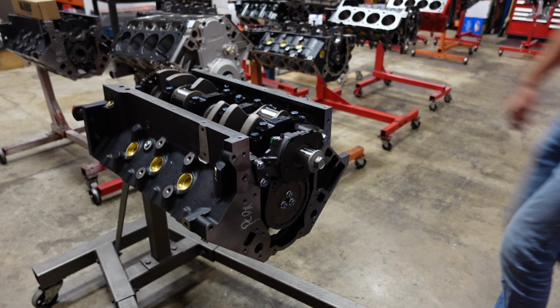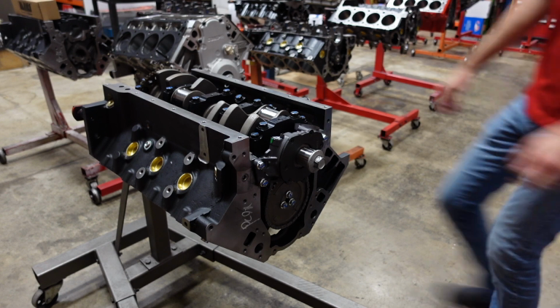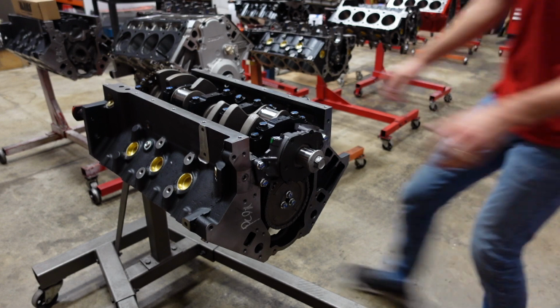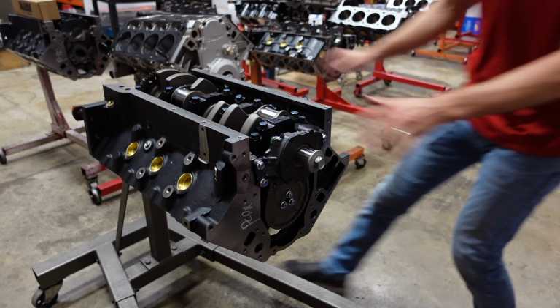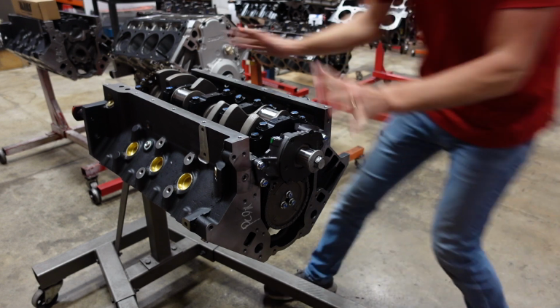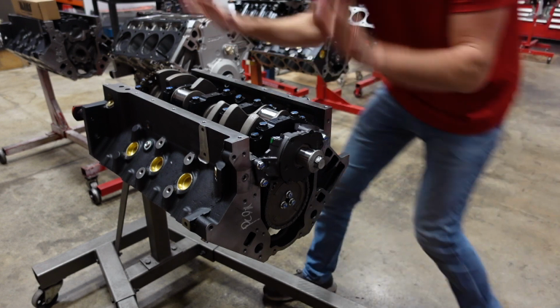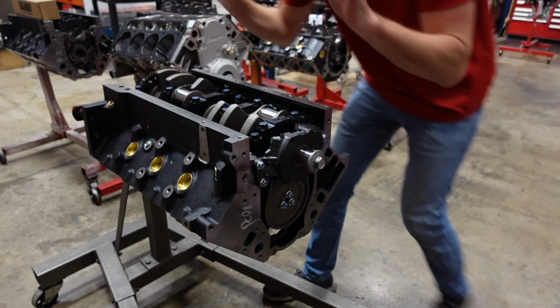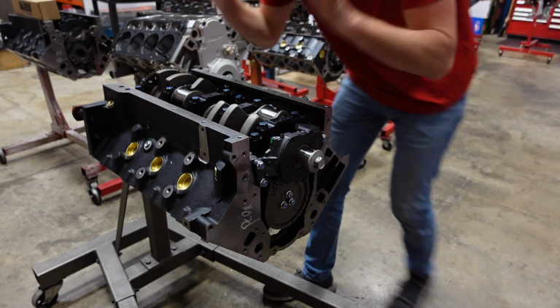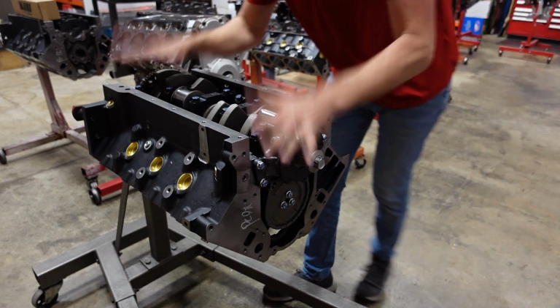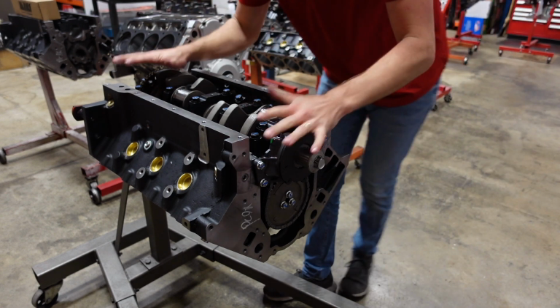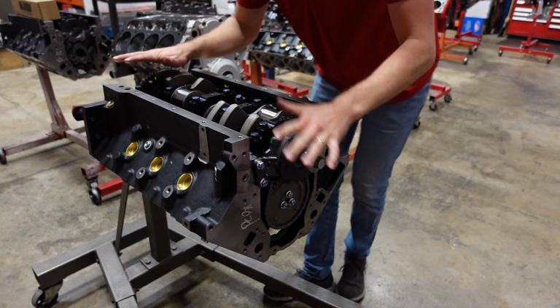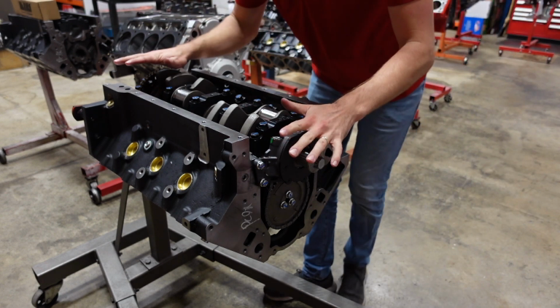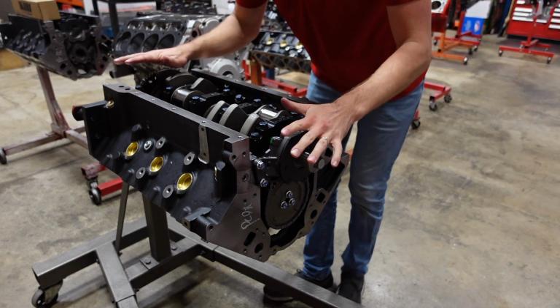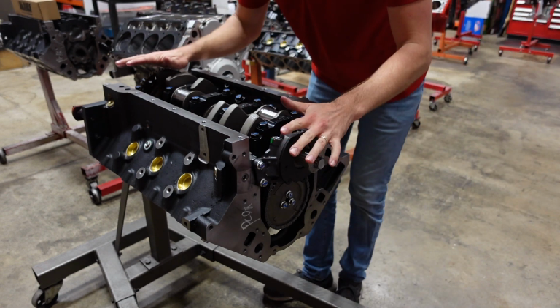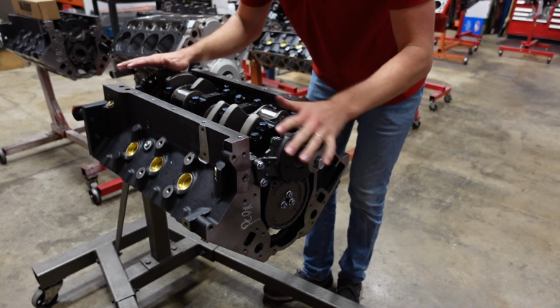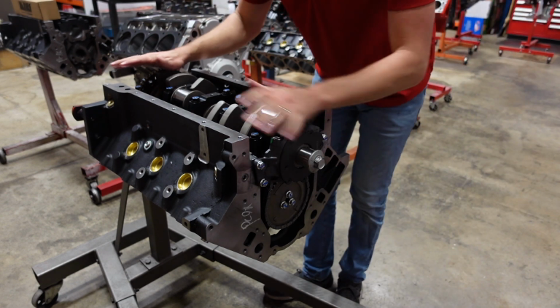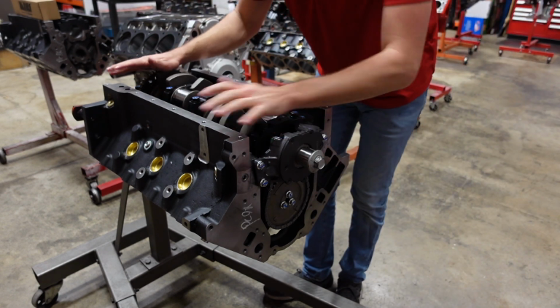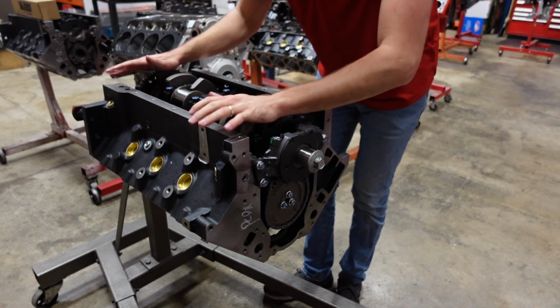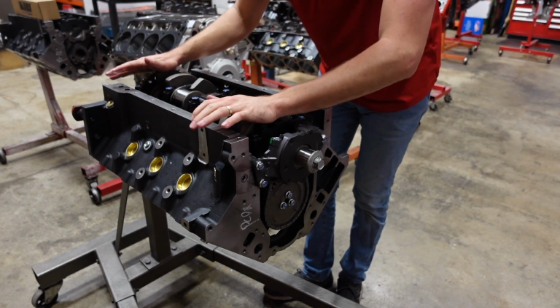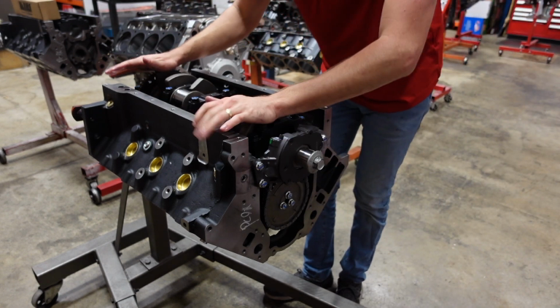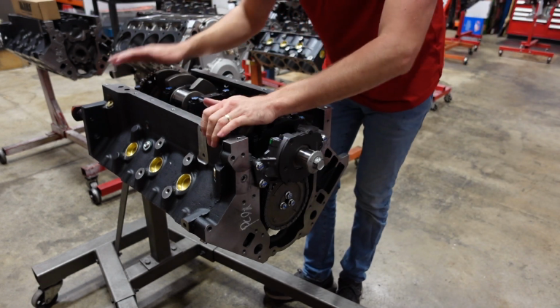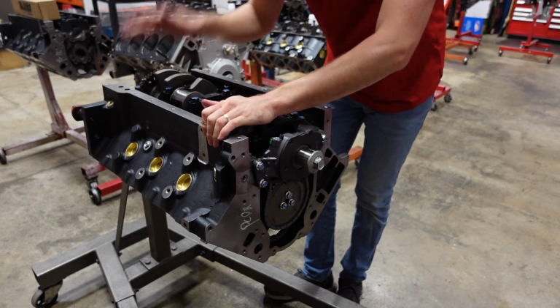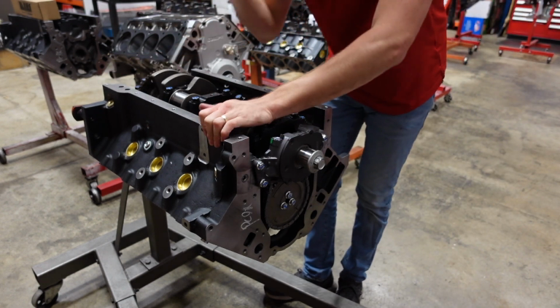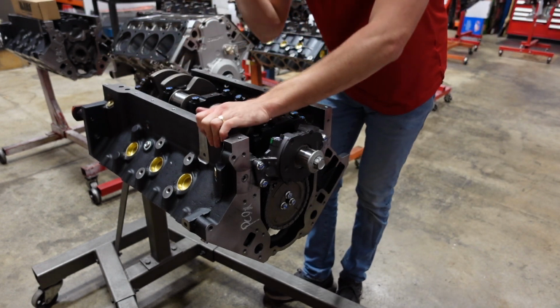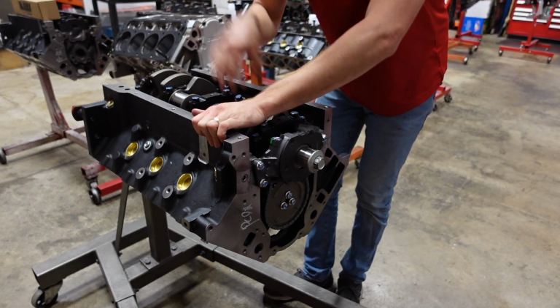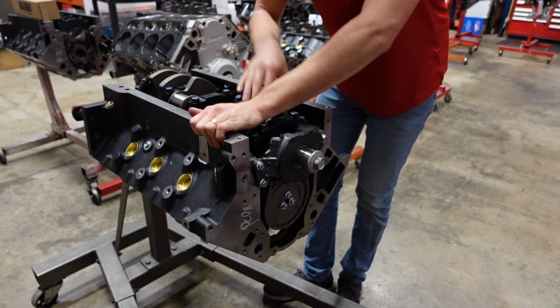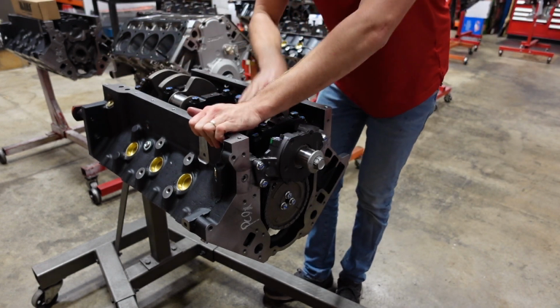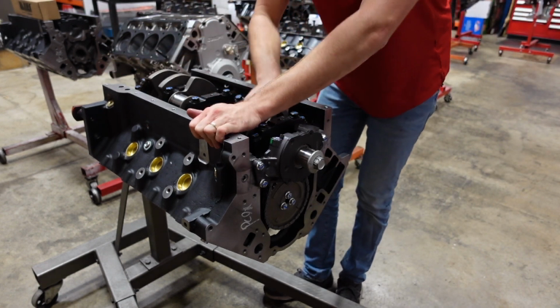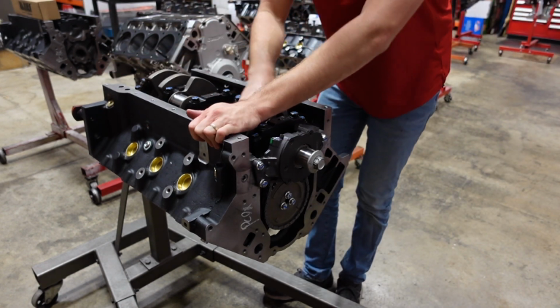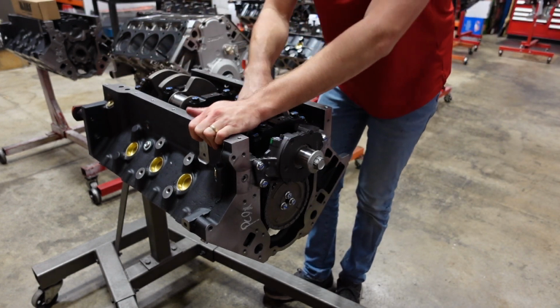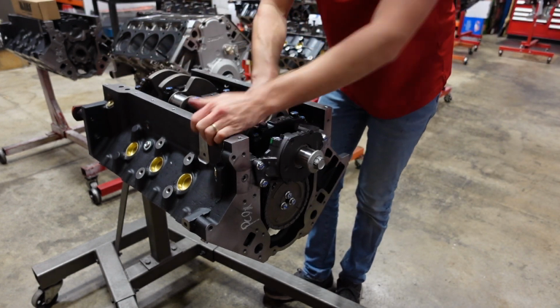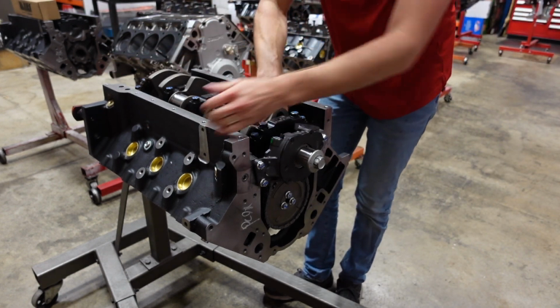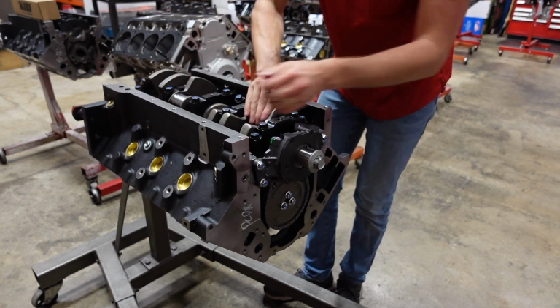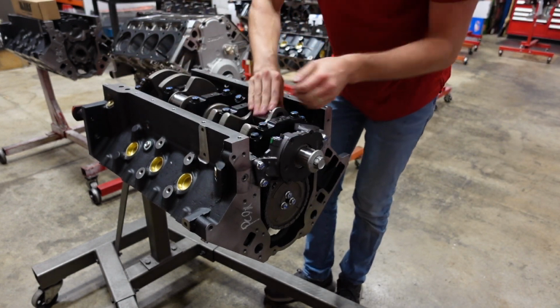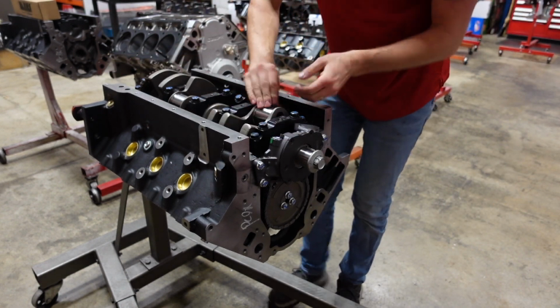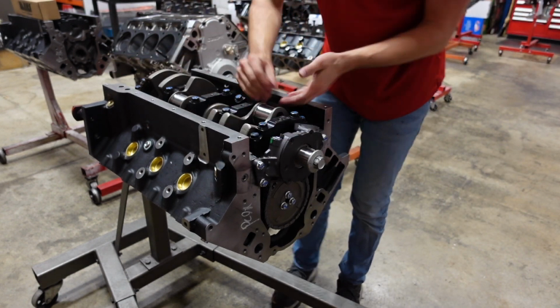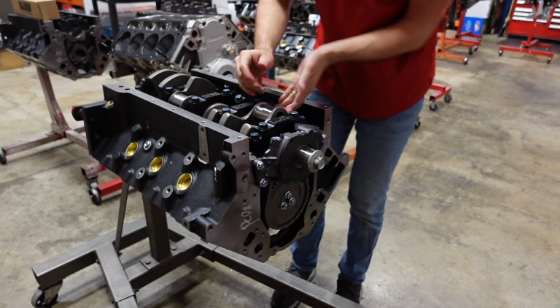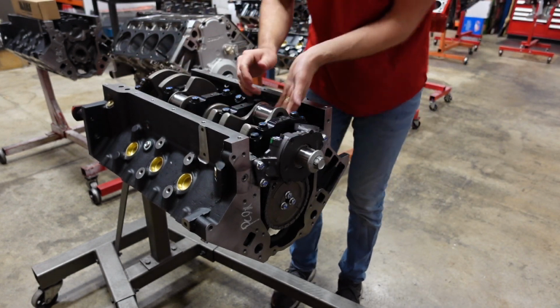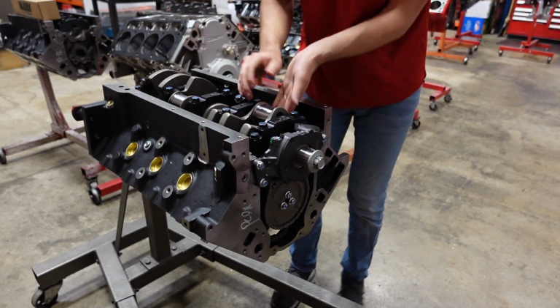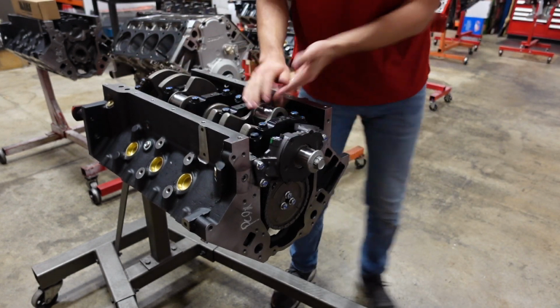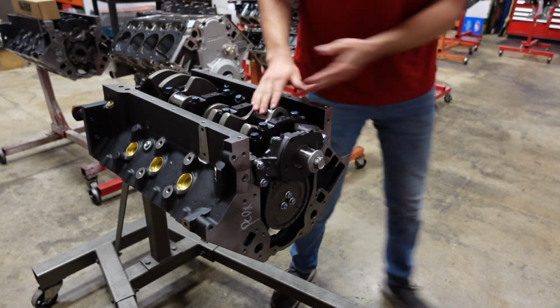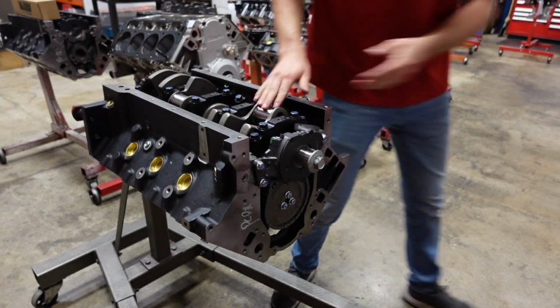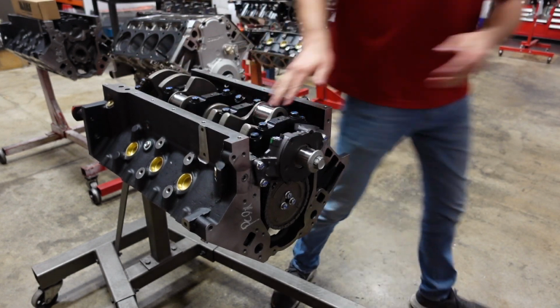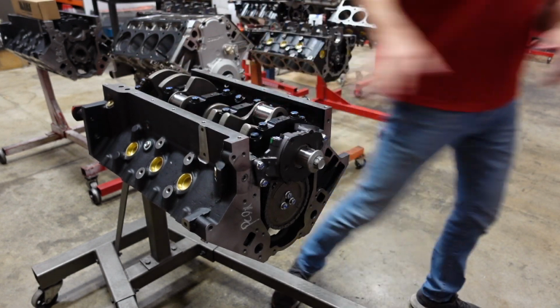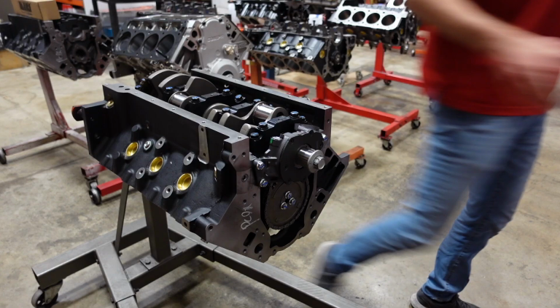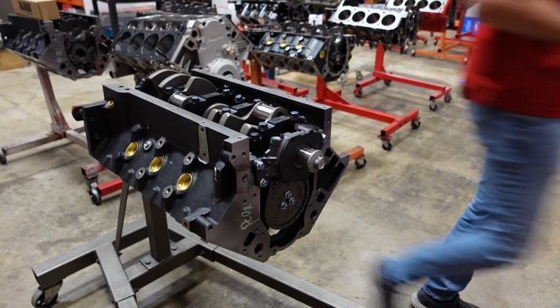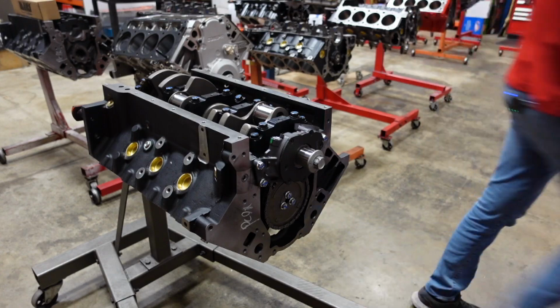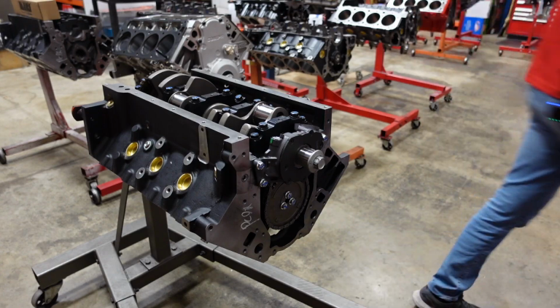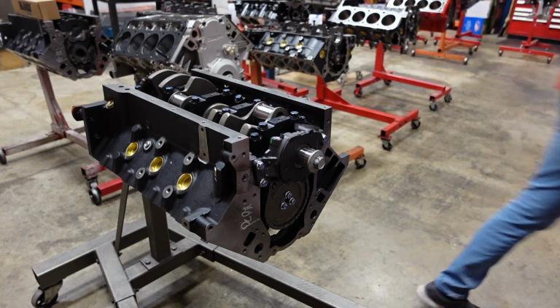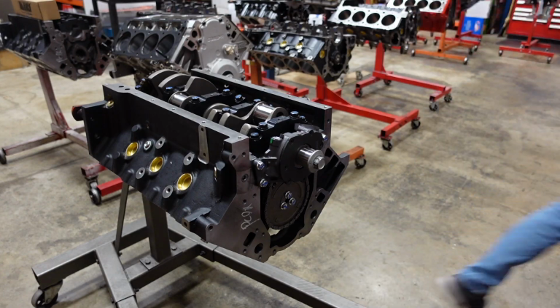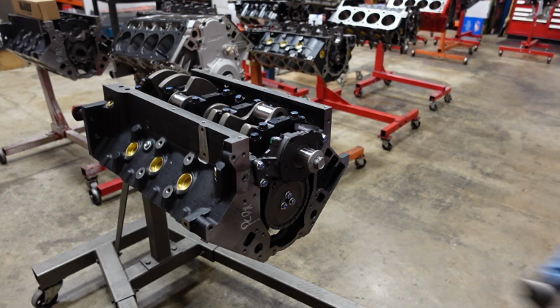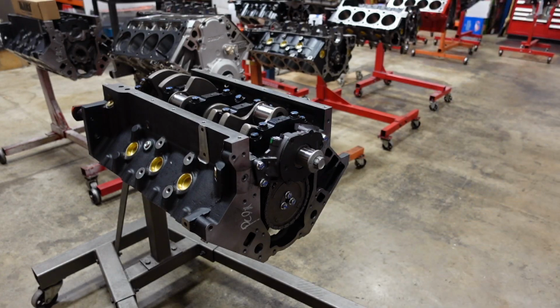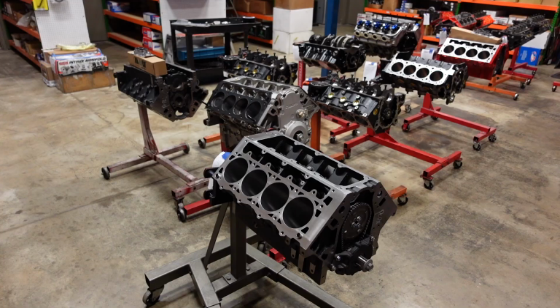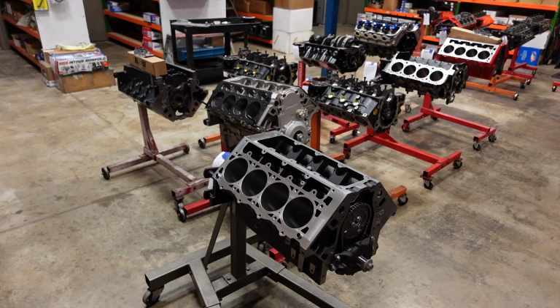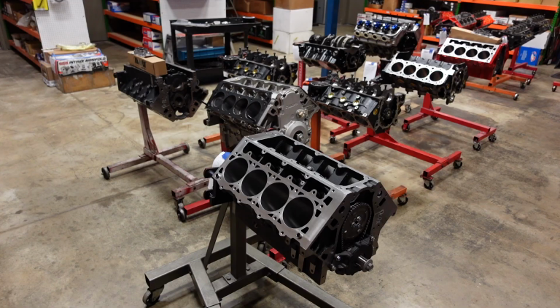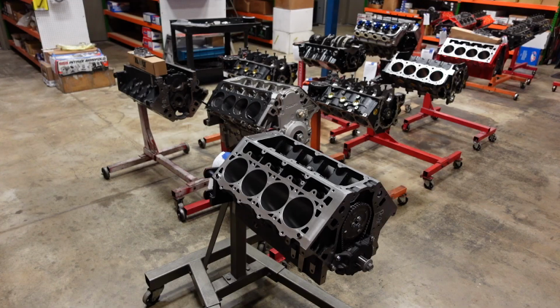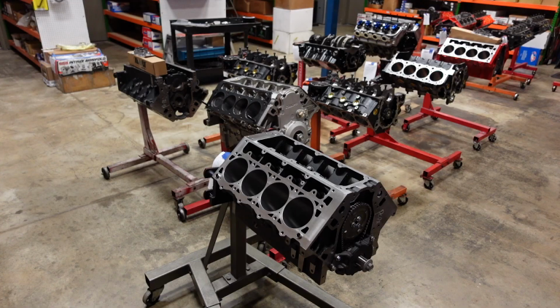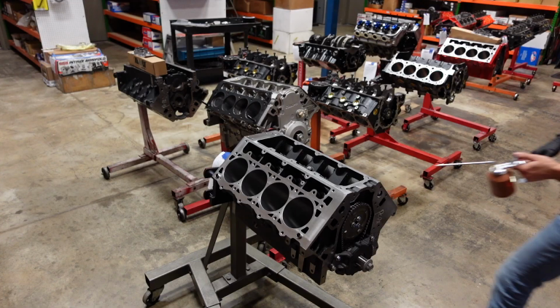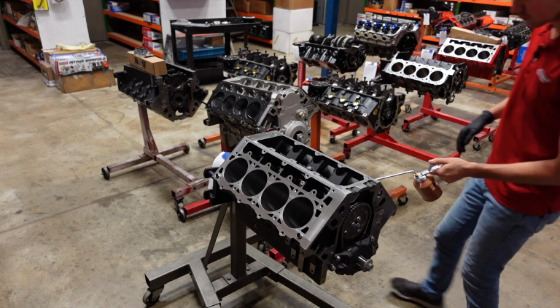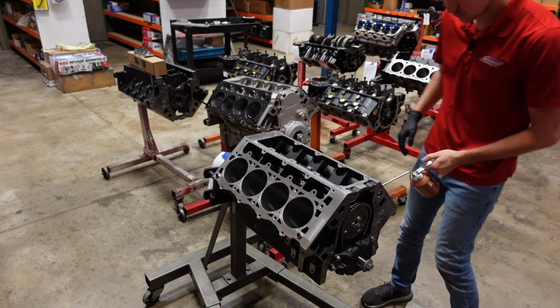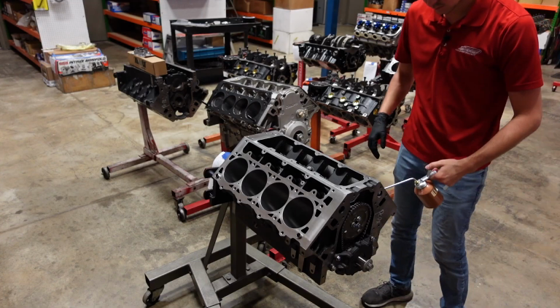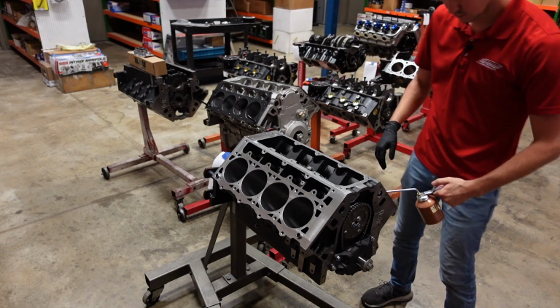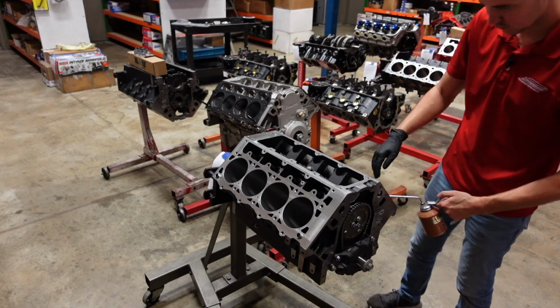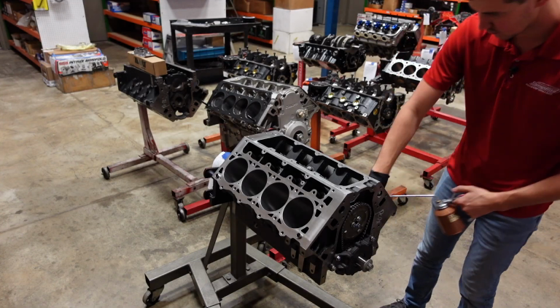Now we can drop in our rods and pistons.